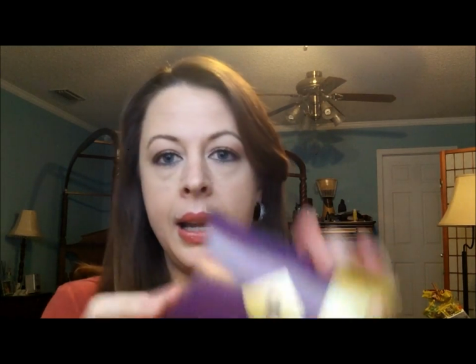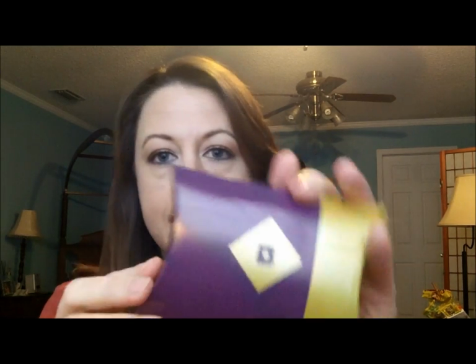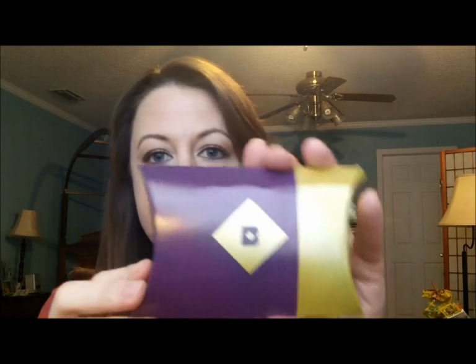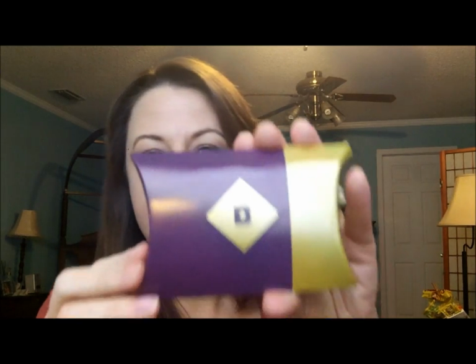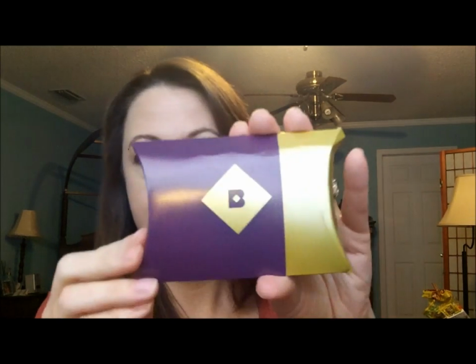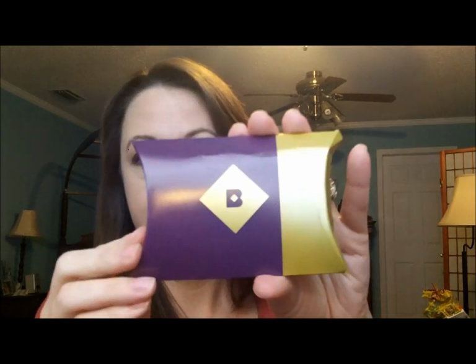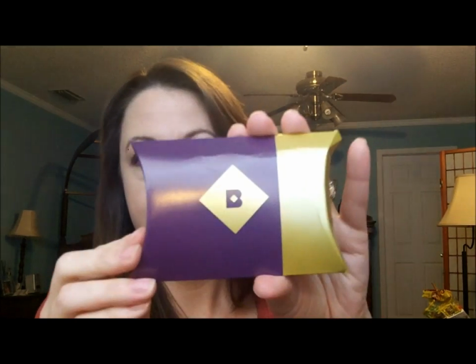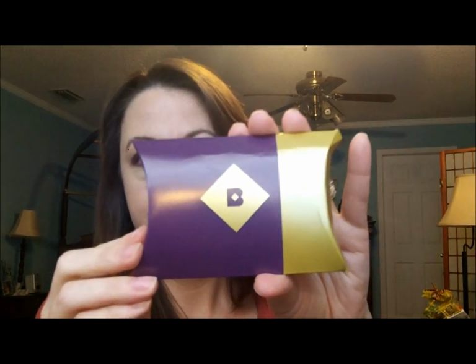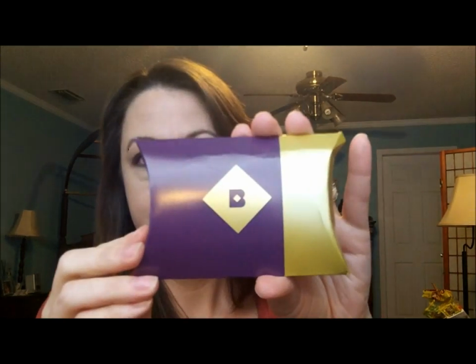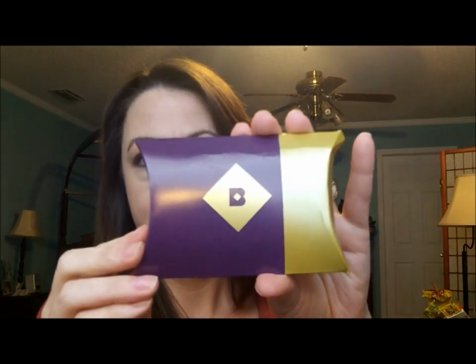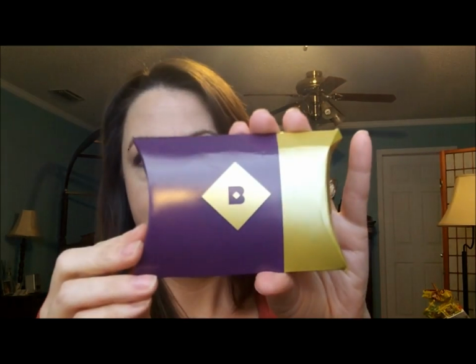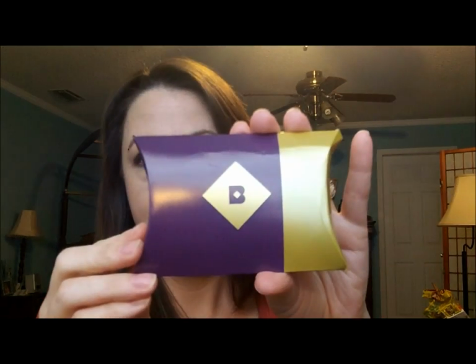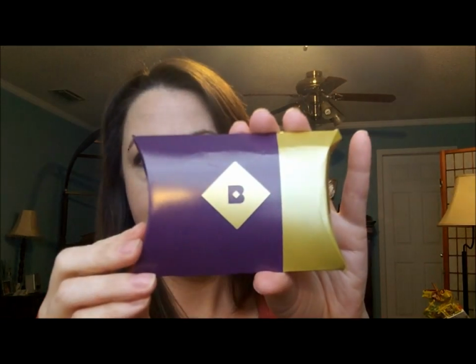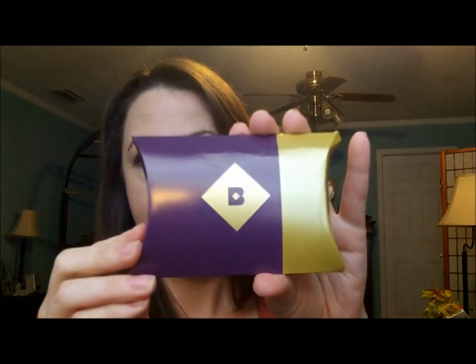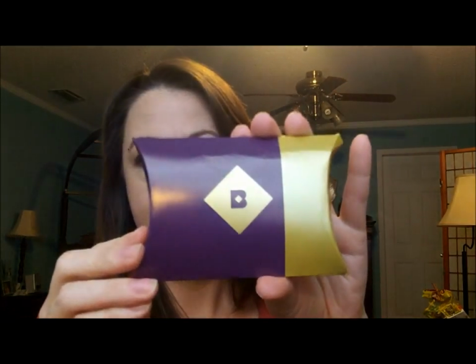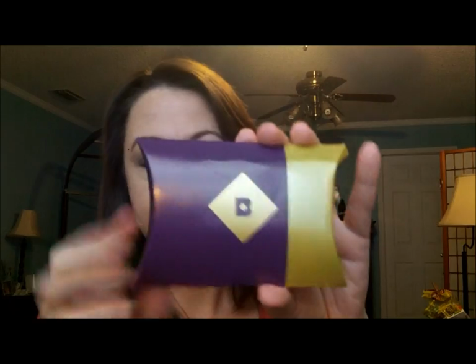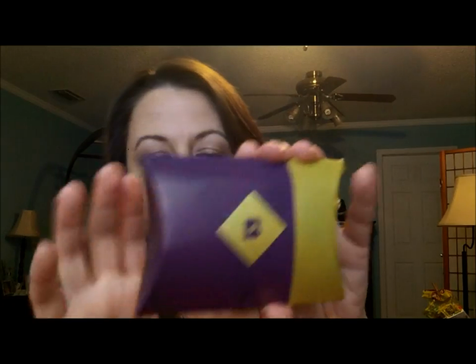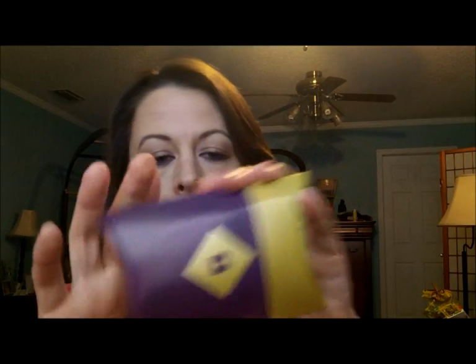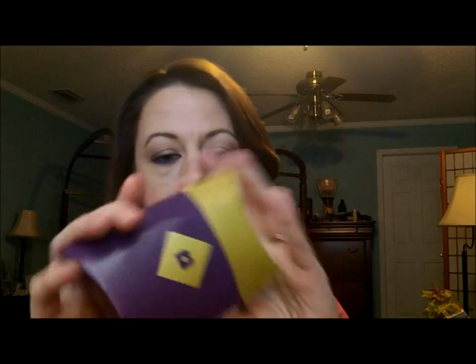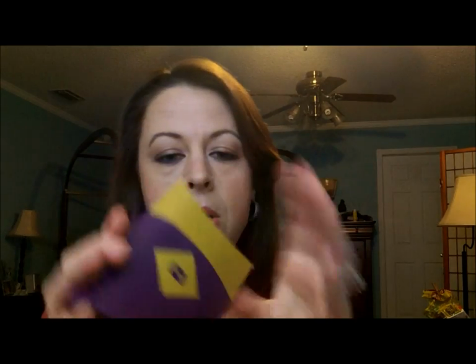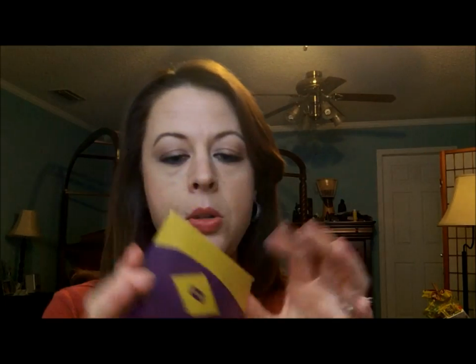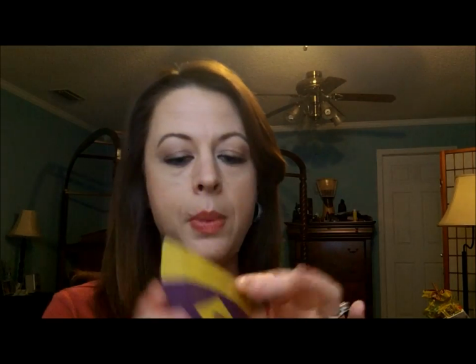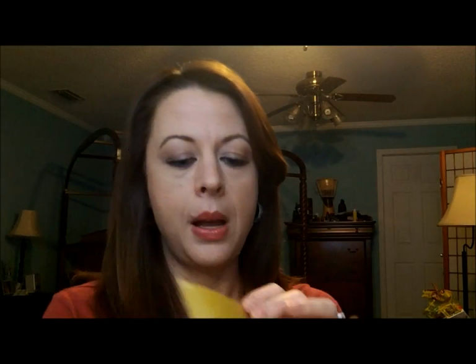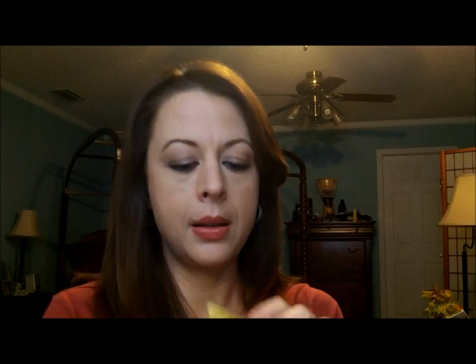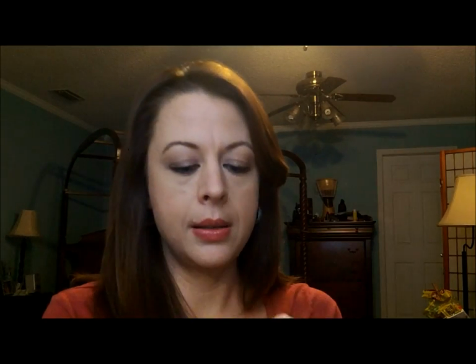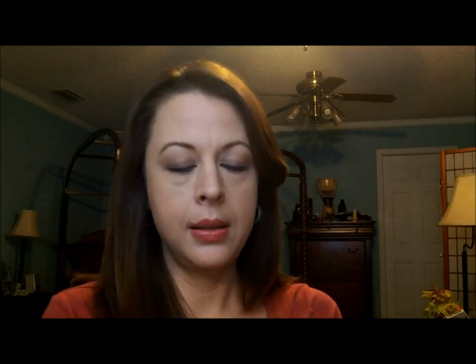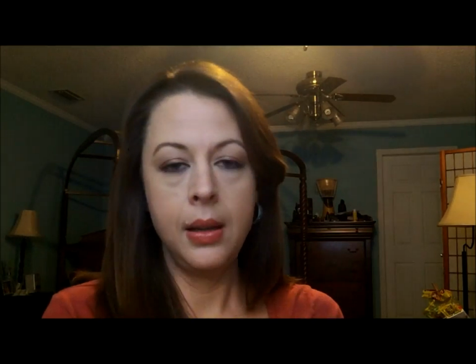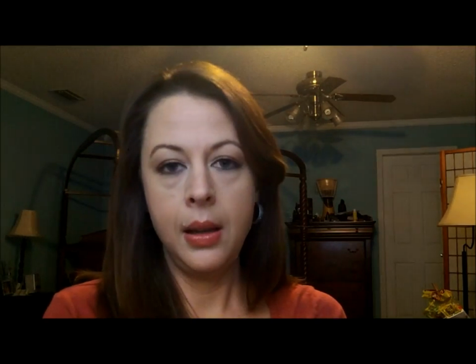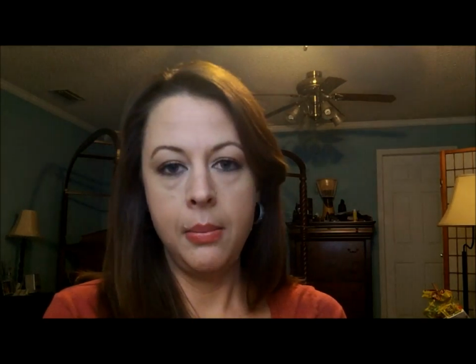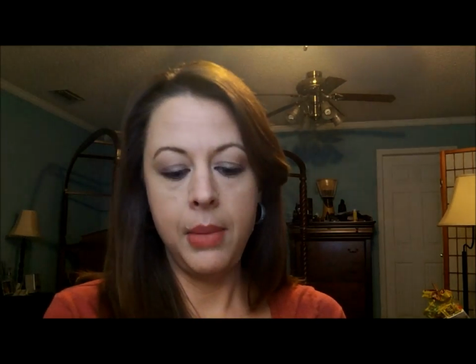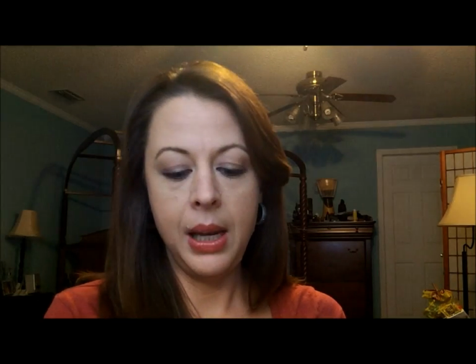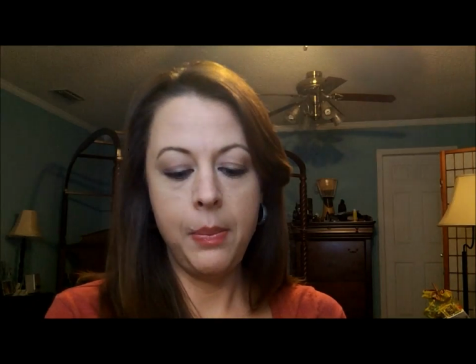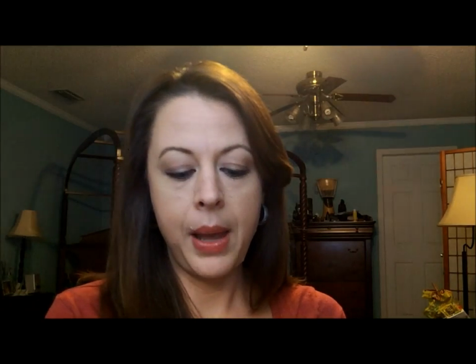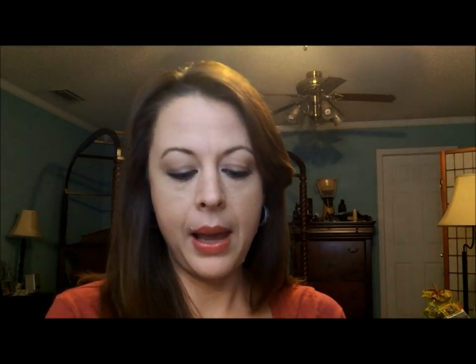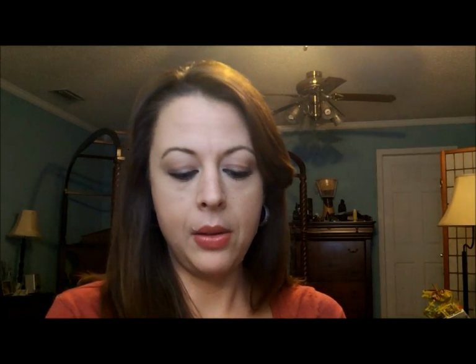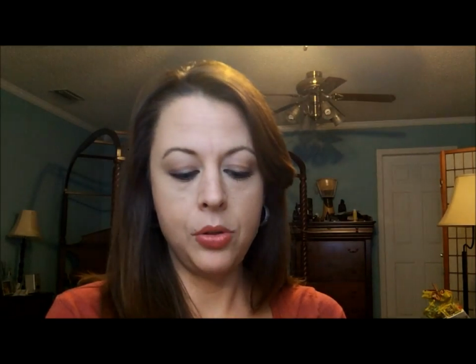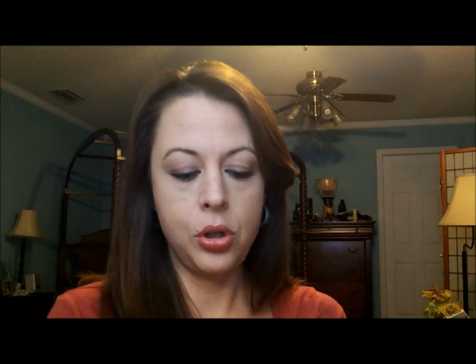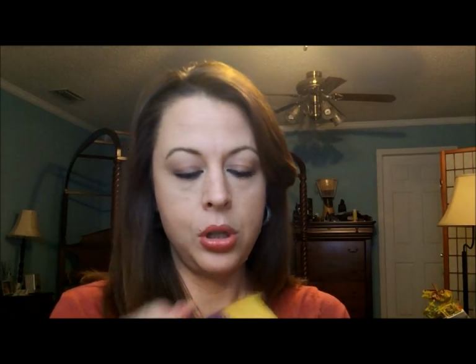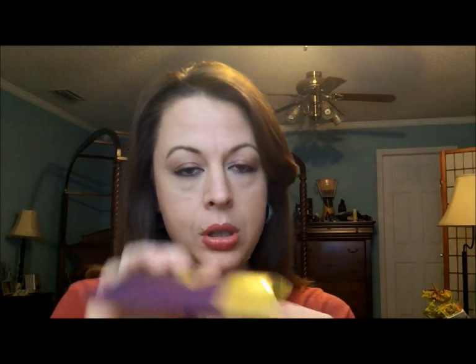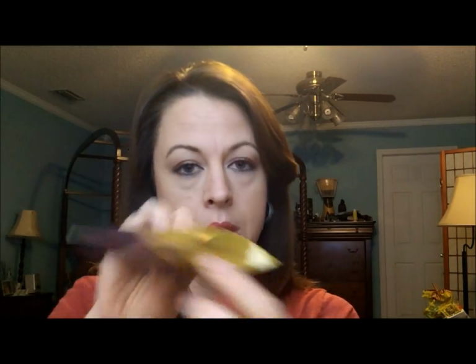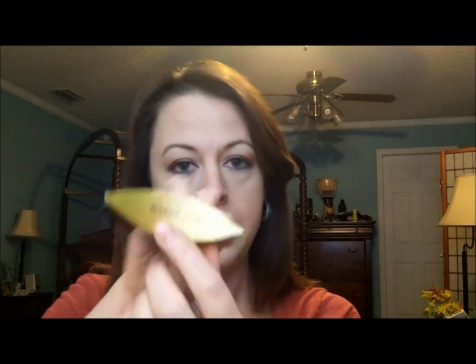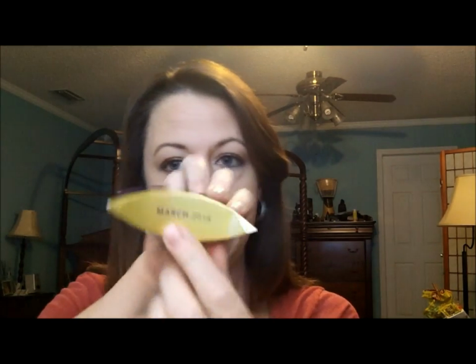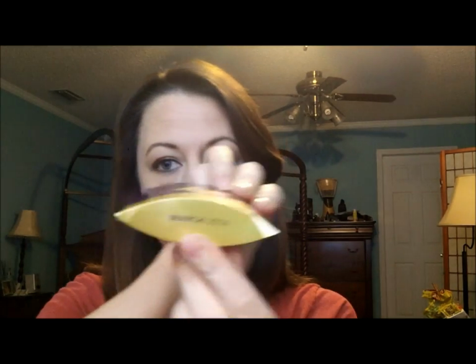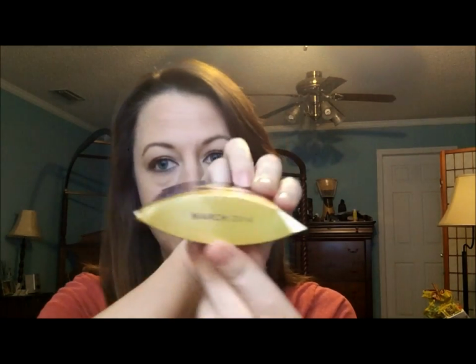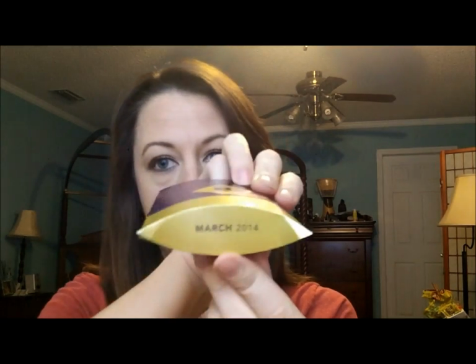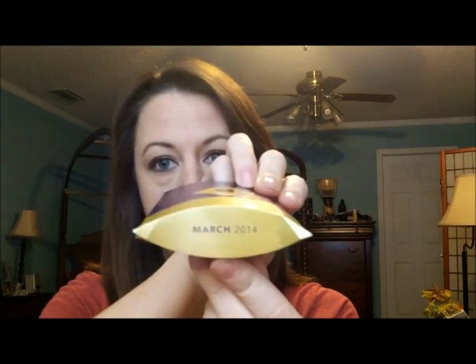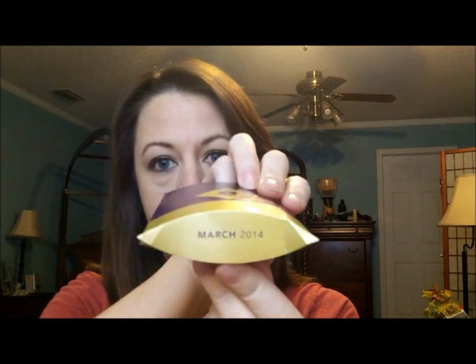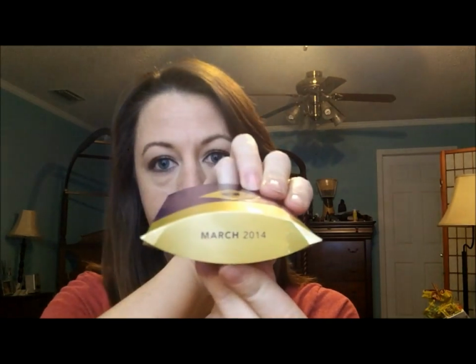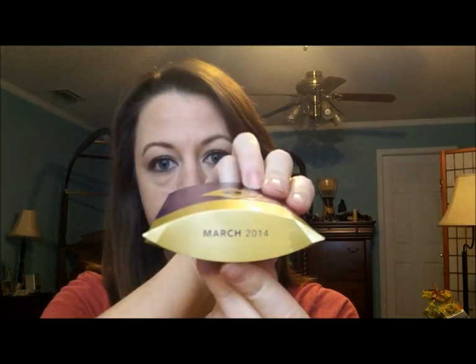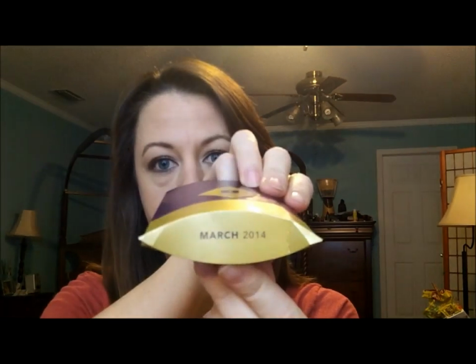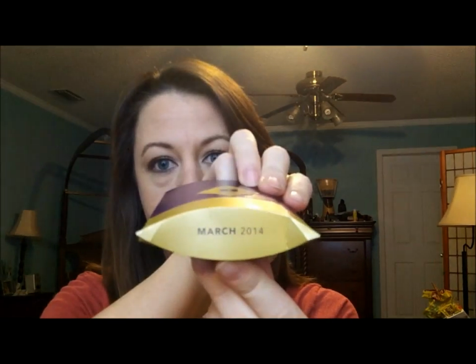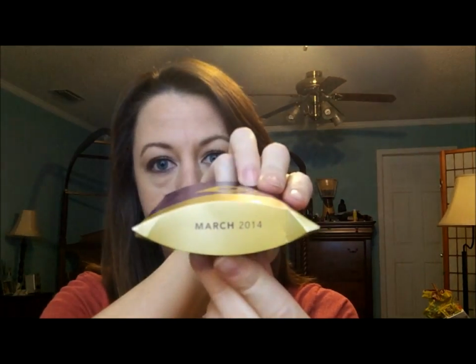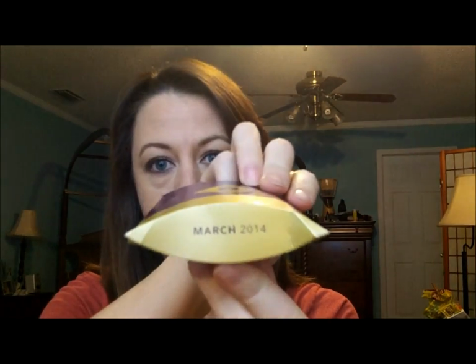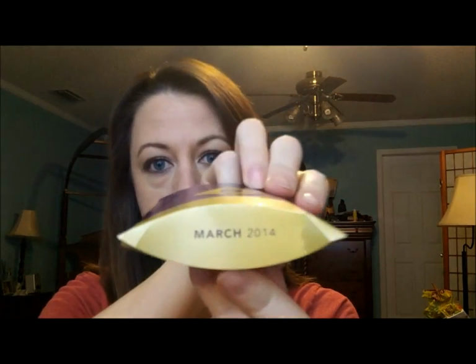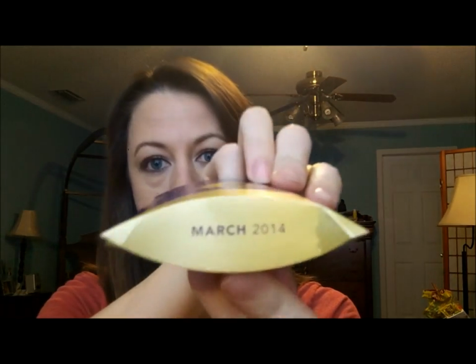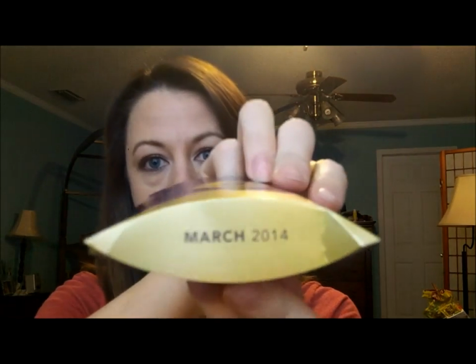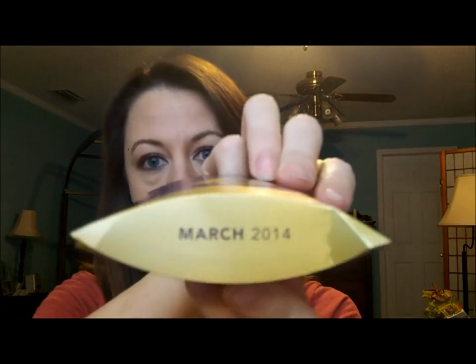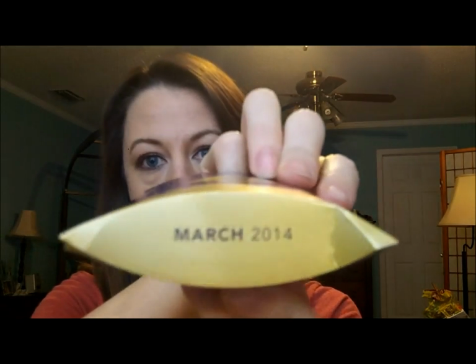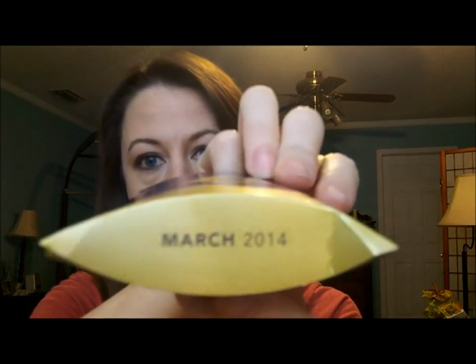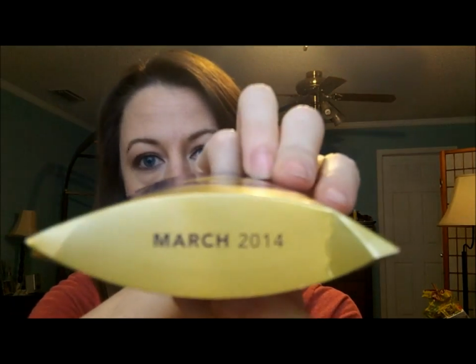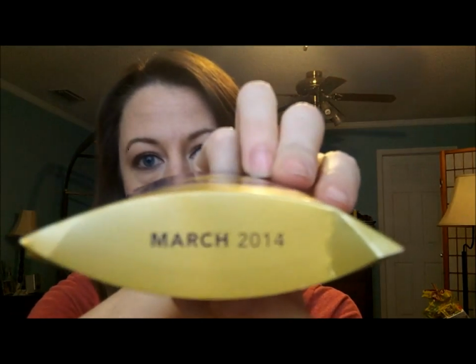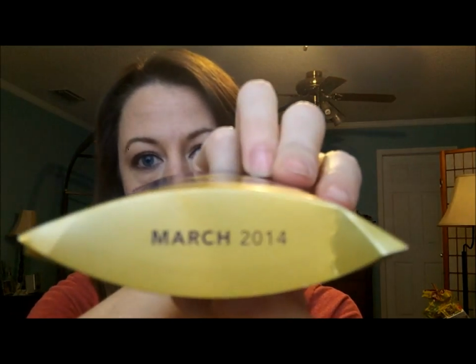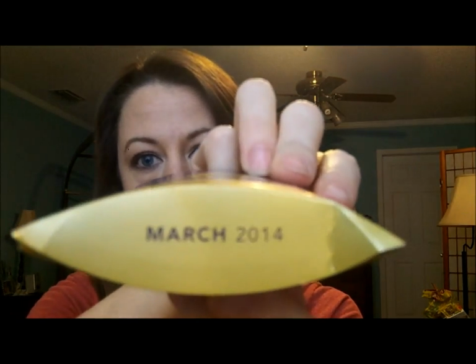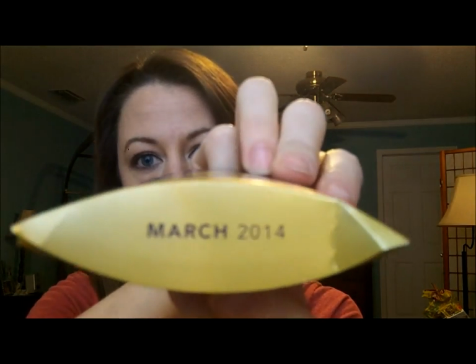Next up, we've got the little Birchbox mini pouch — March 2014.